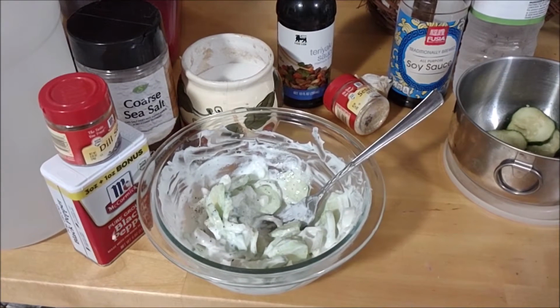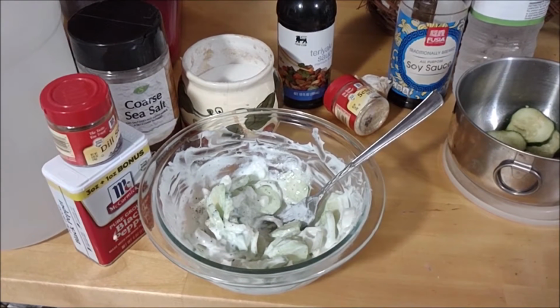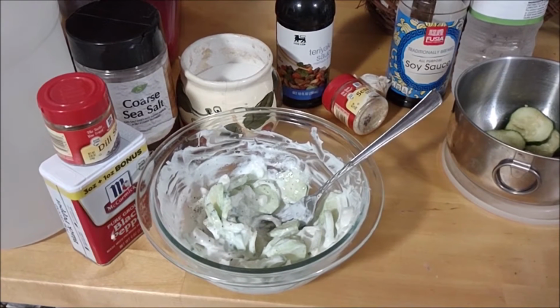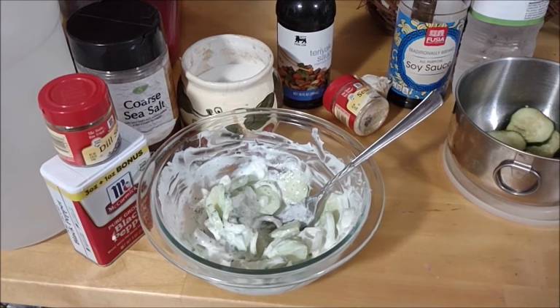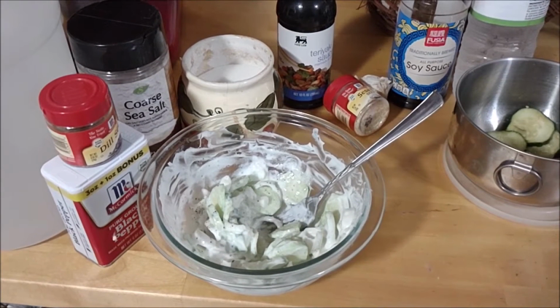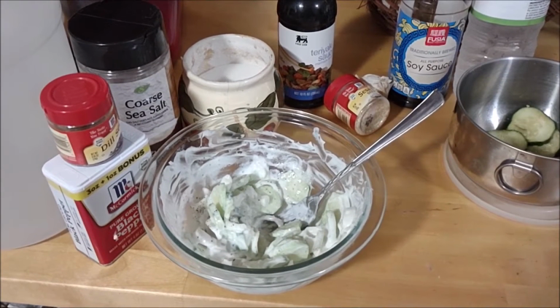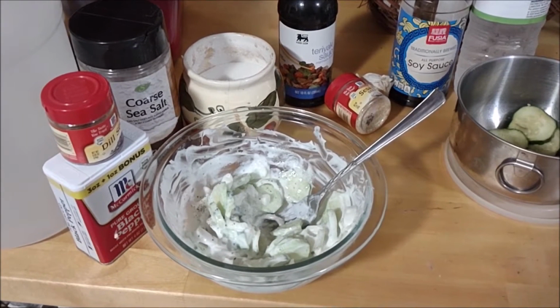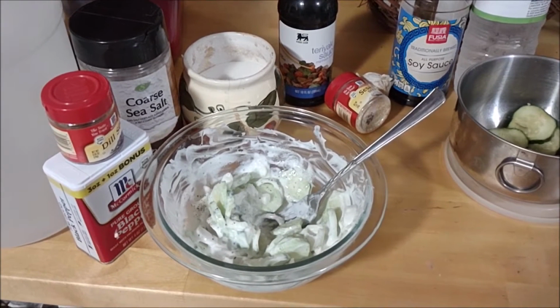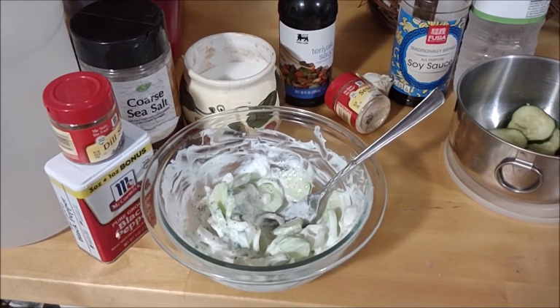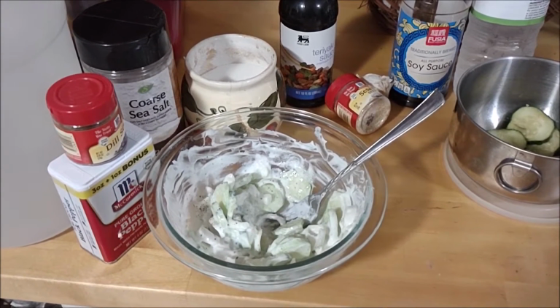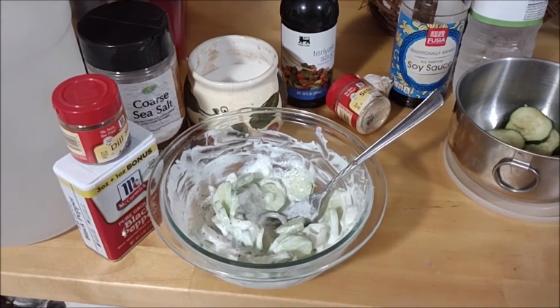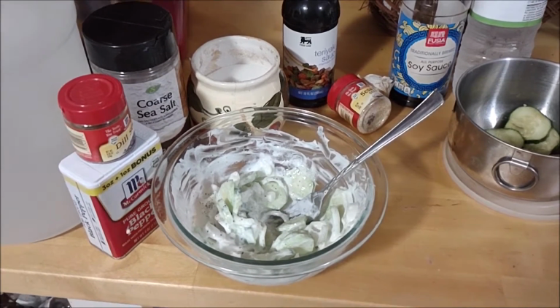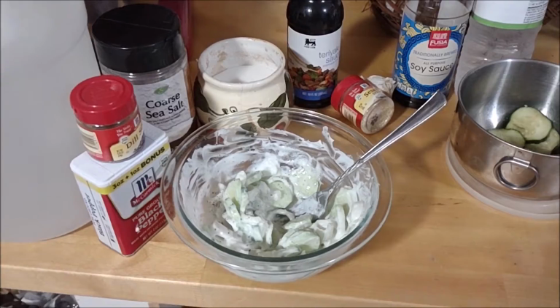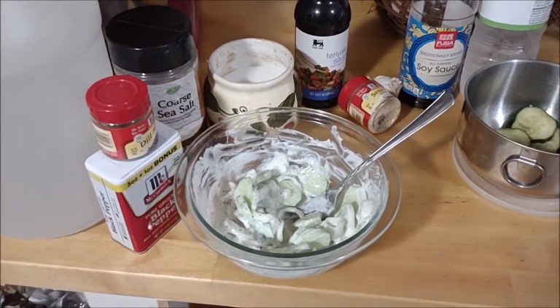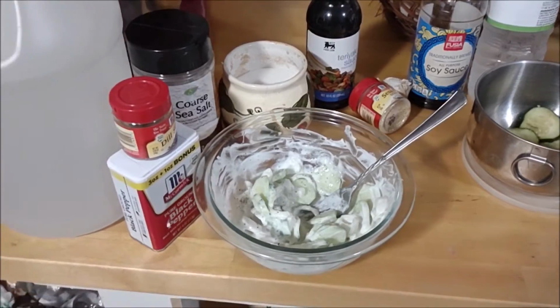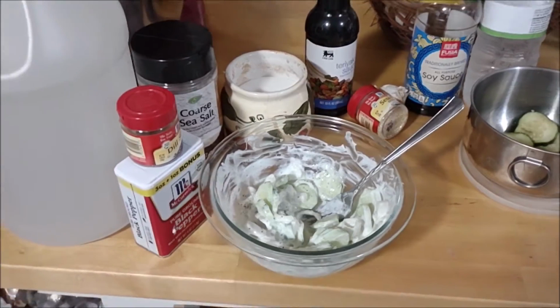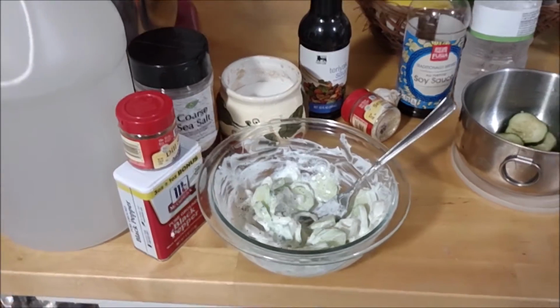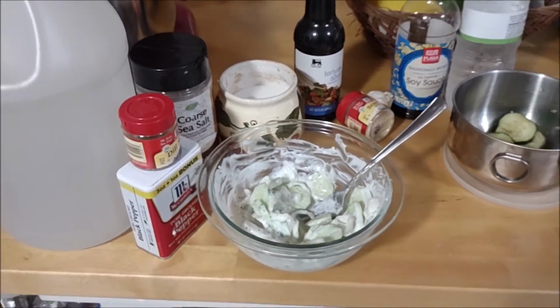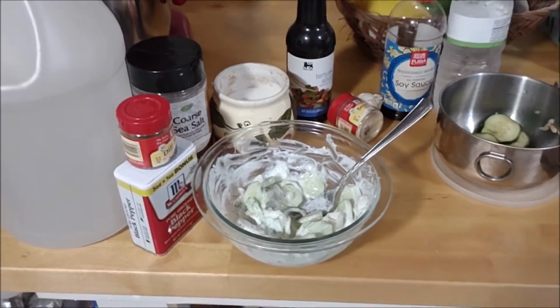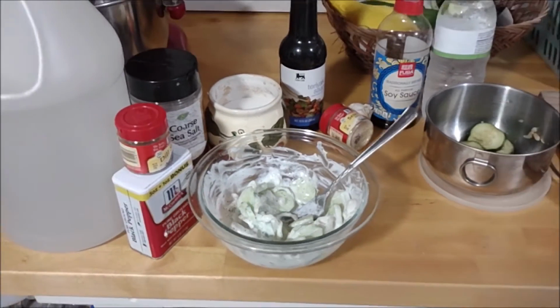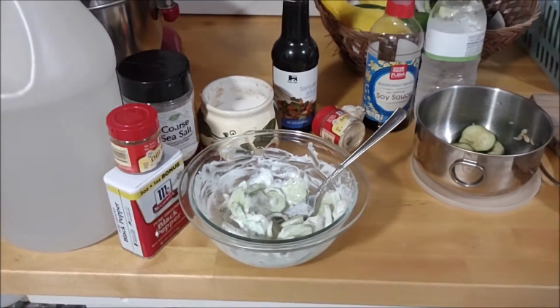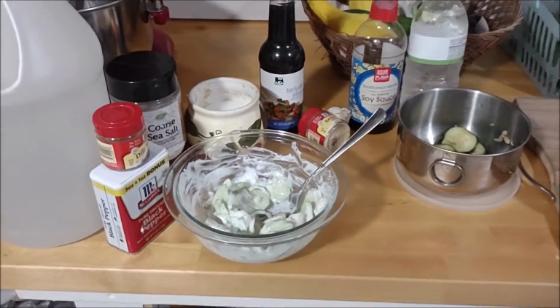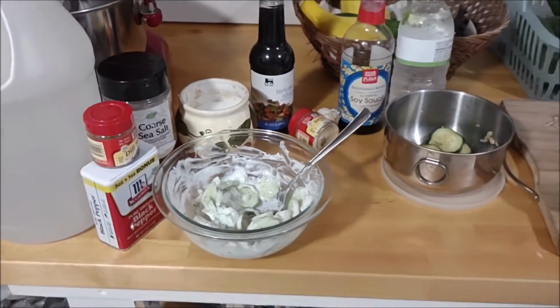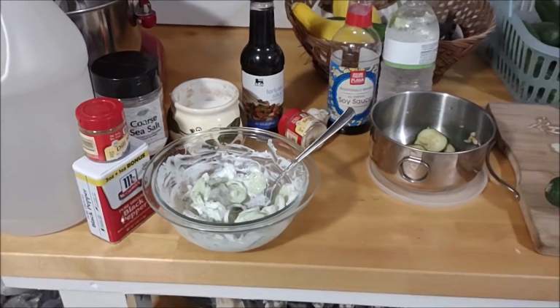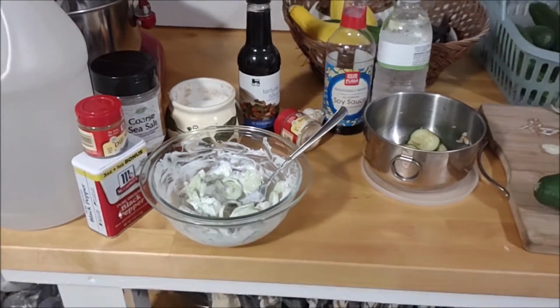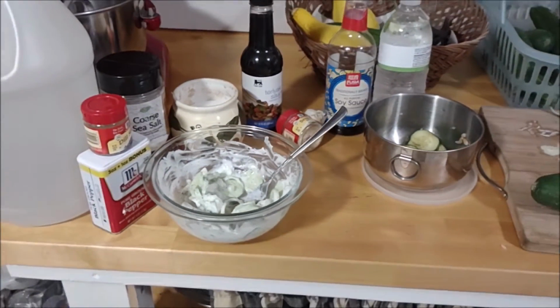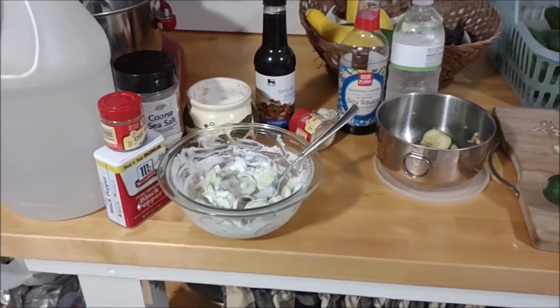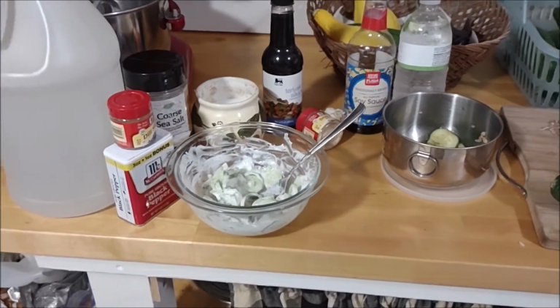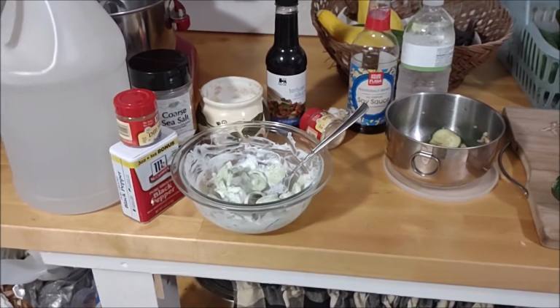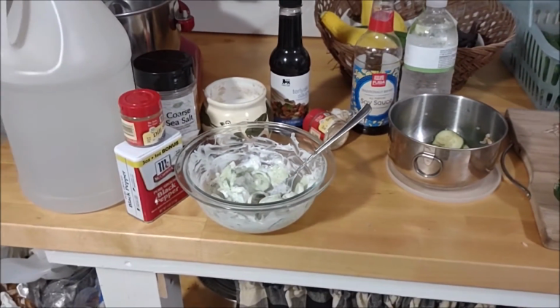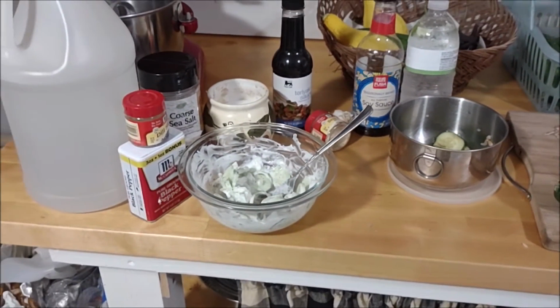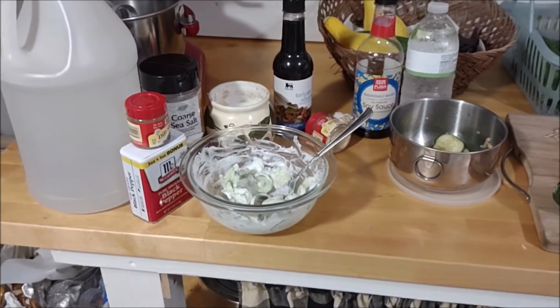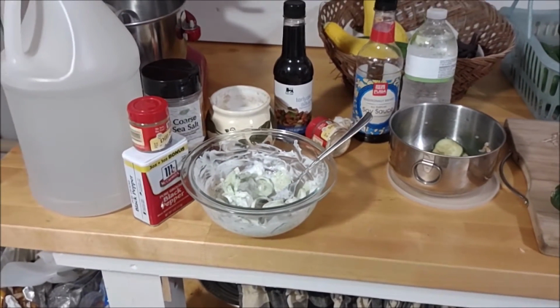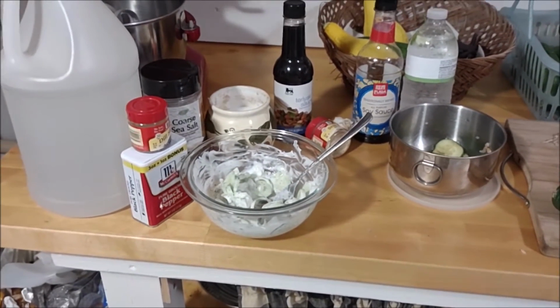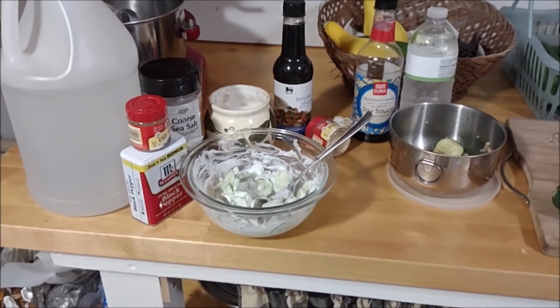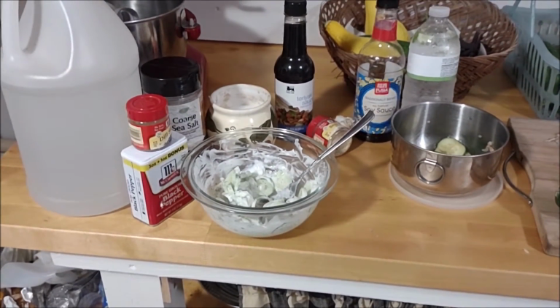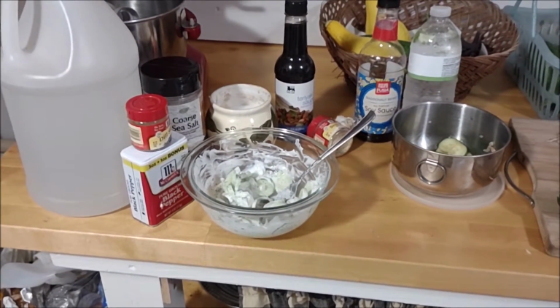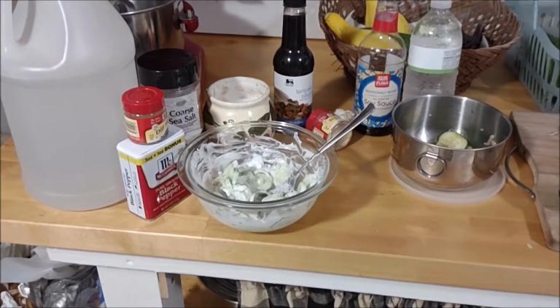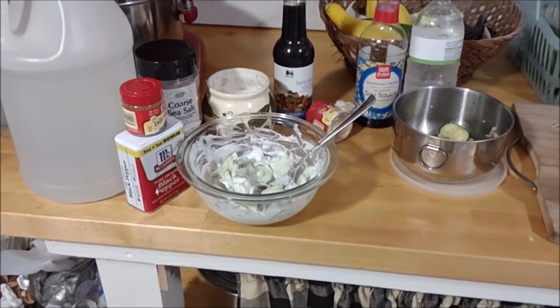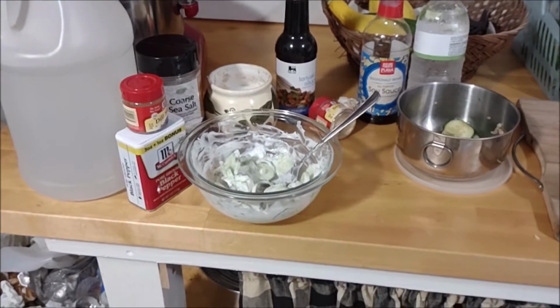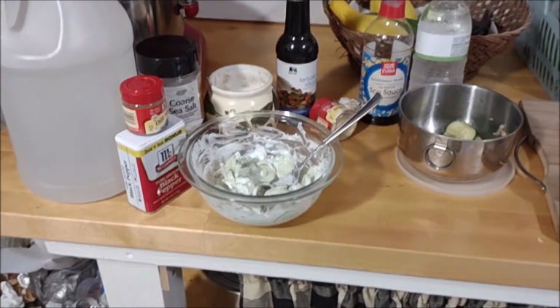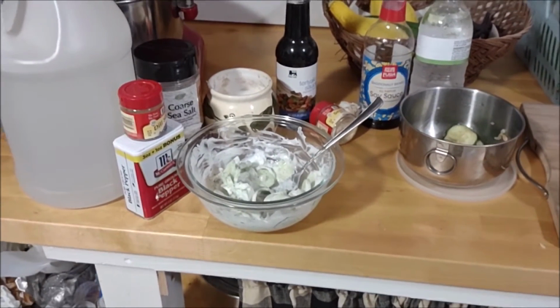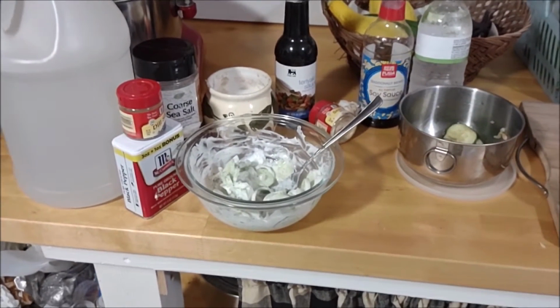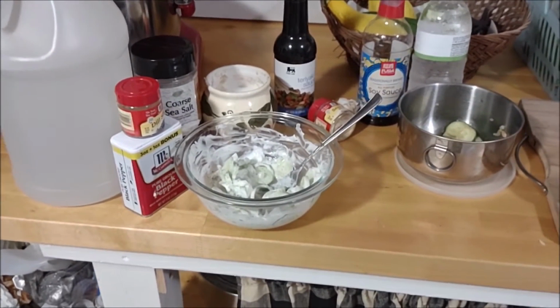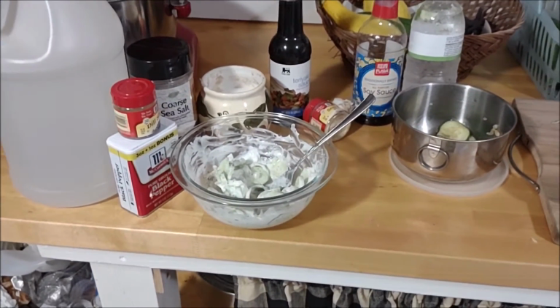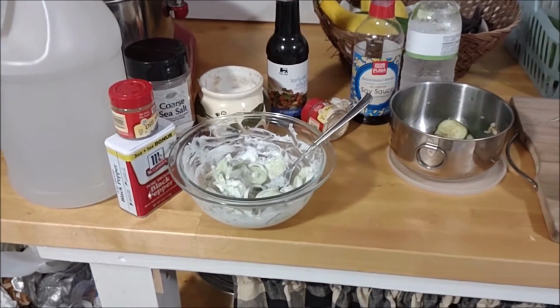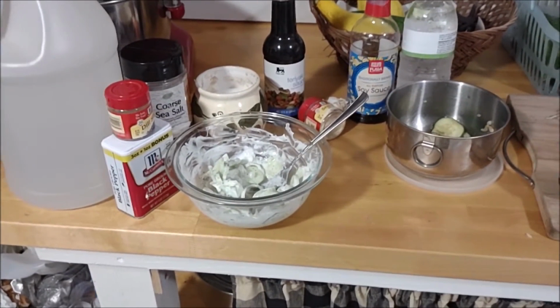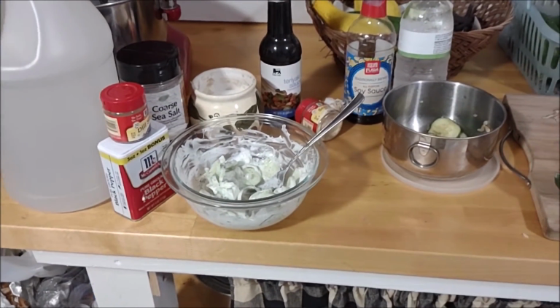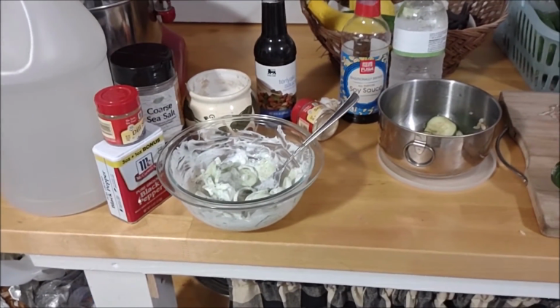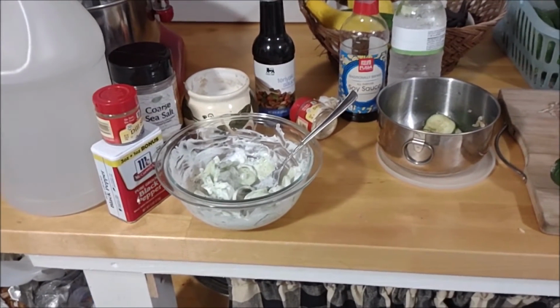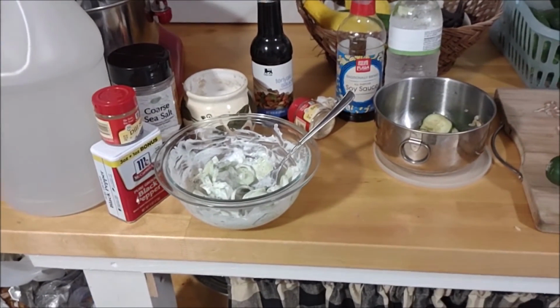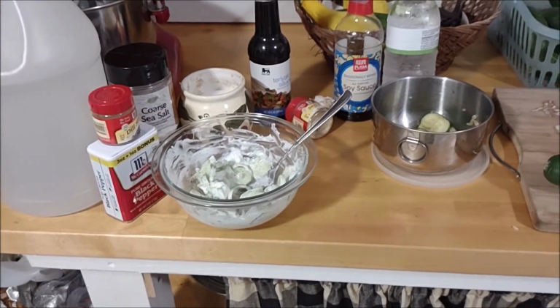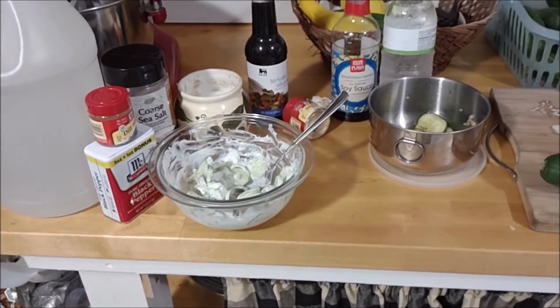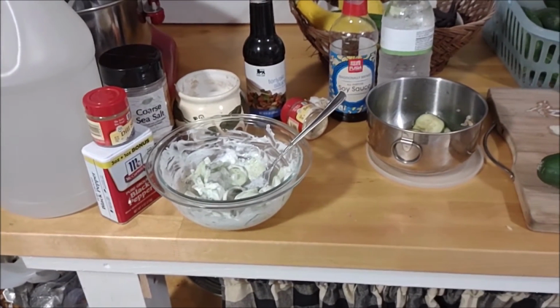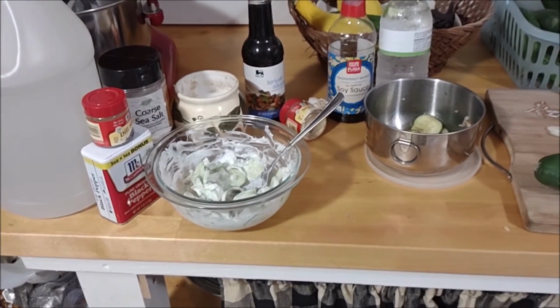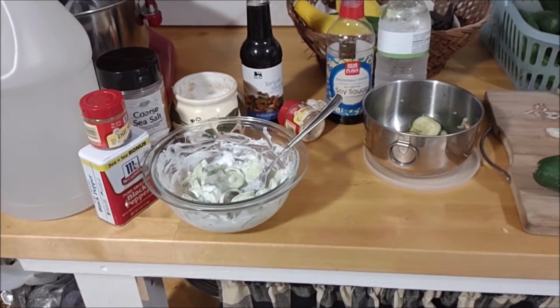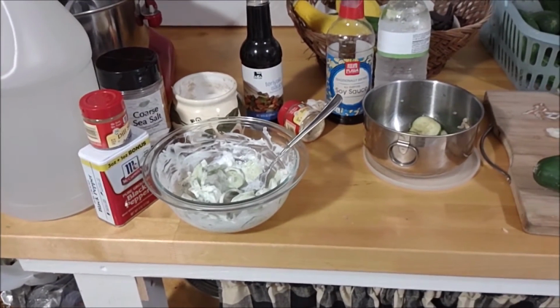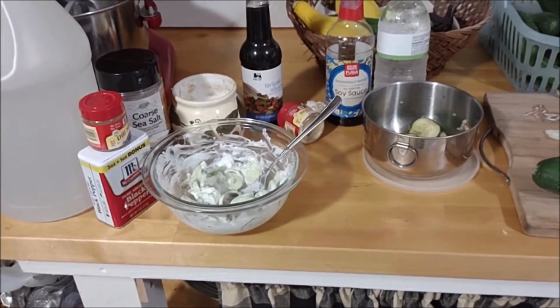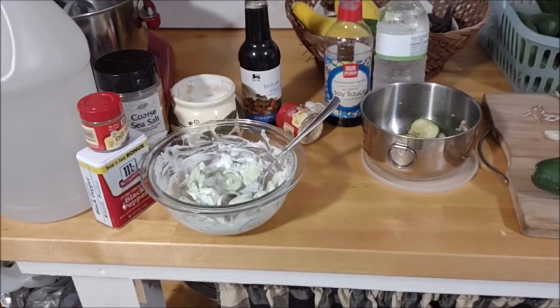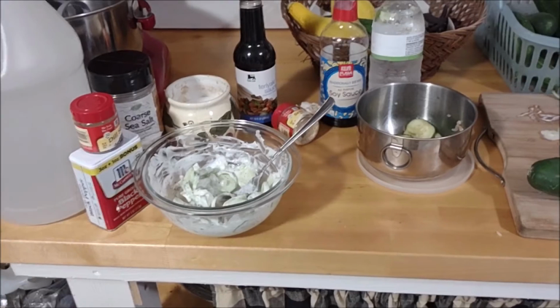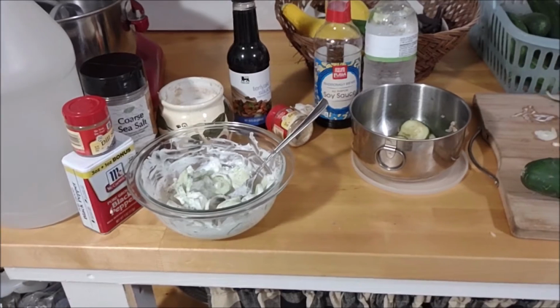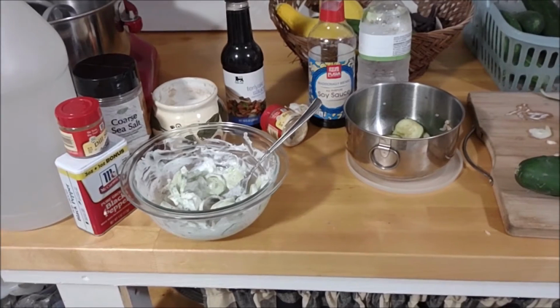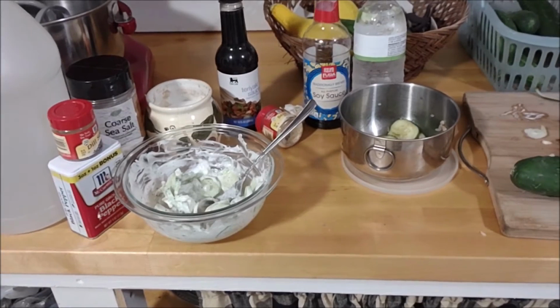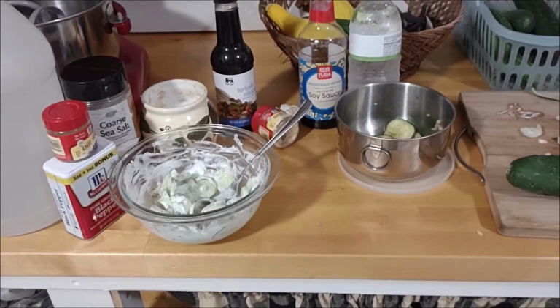Hey everyone, welcome to my channel, Living Free With Little. My name is Debbie and today I want to show you something with these guys.